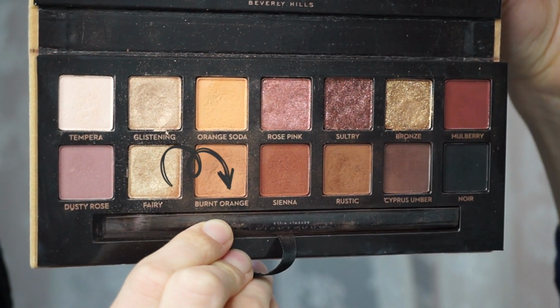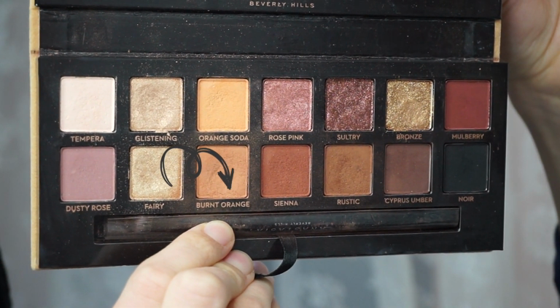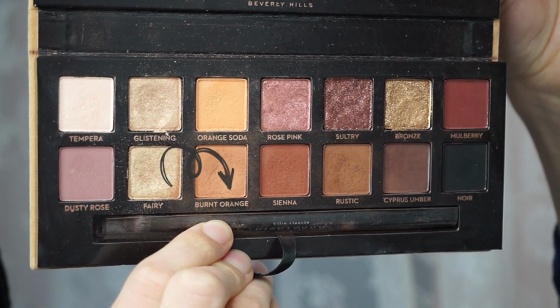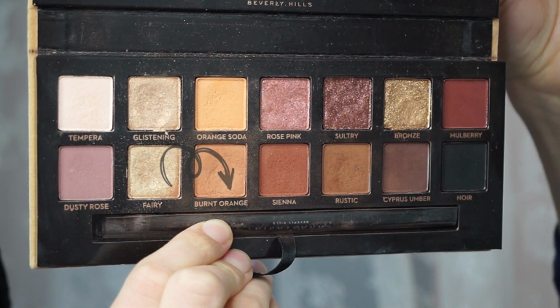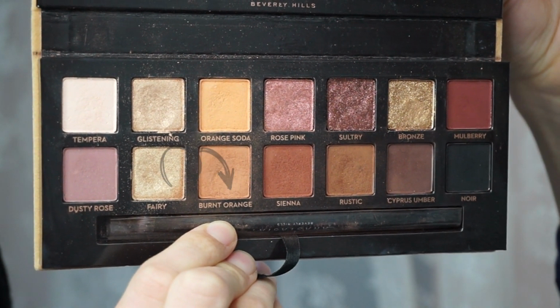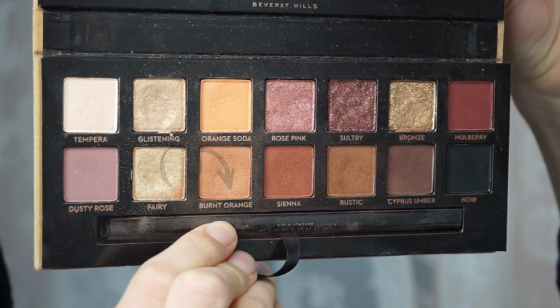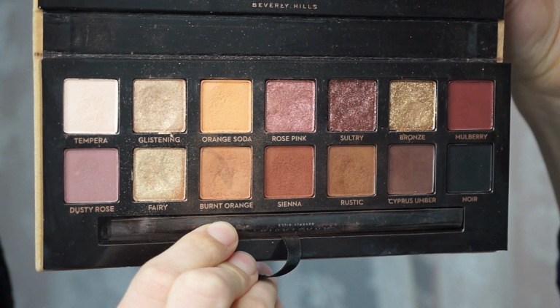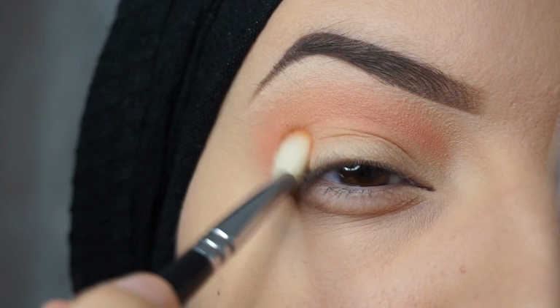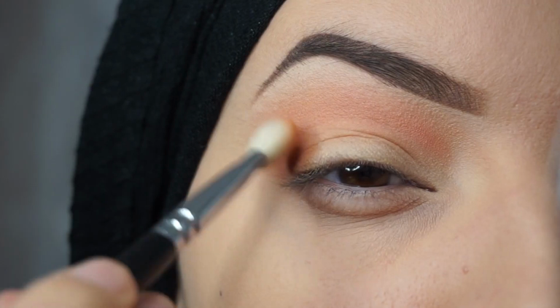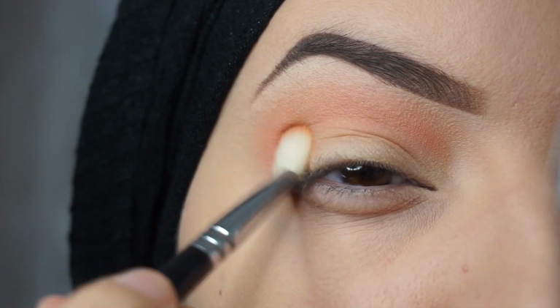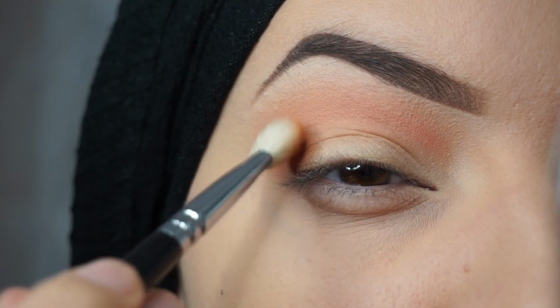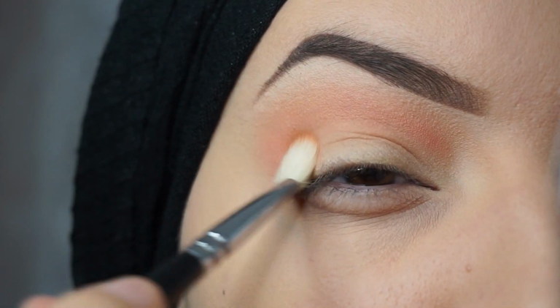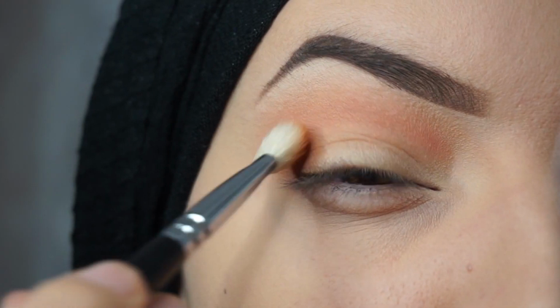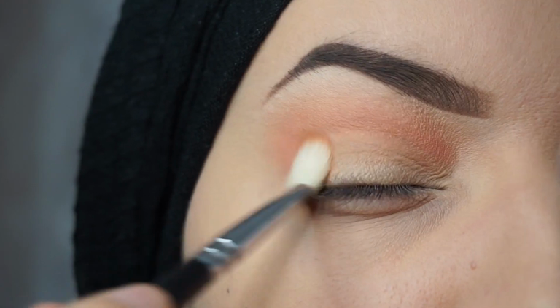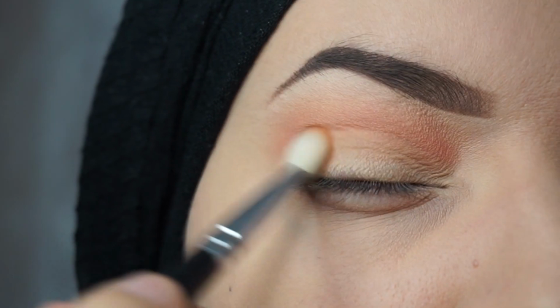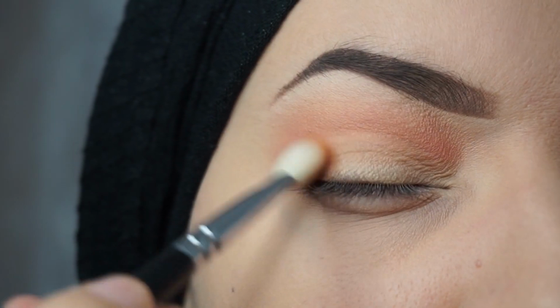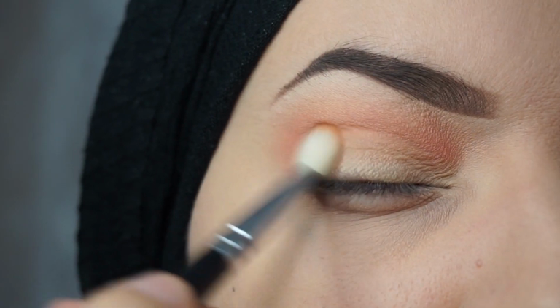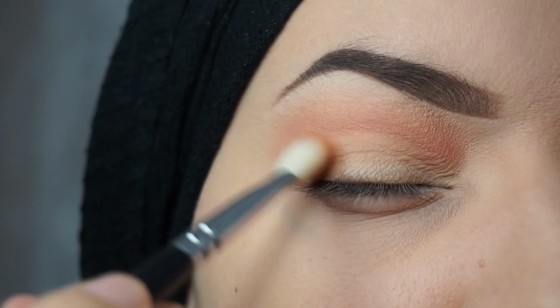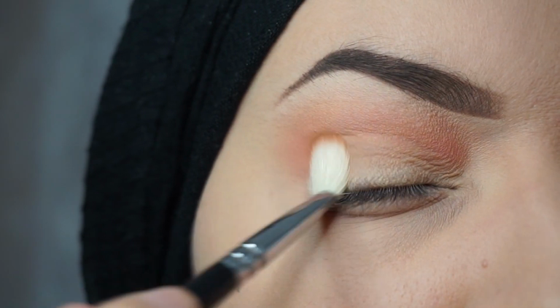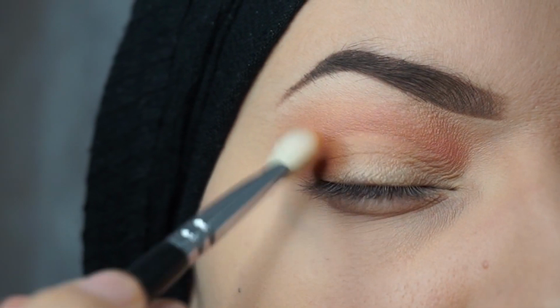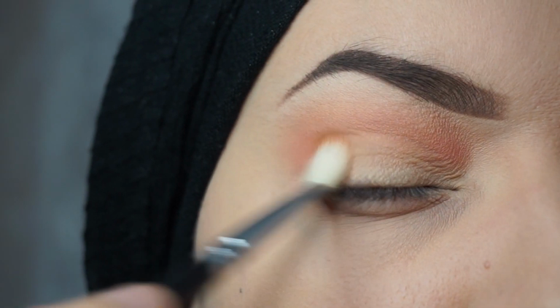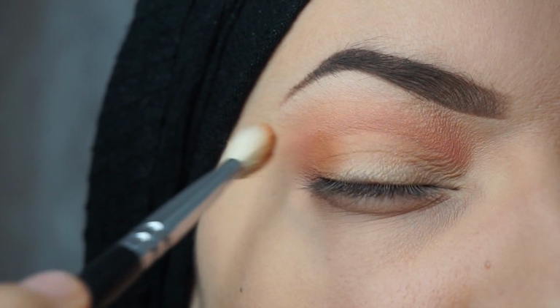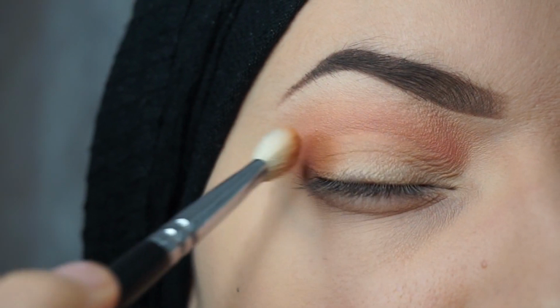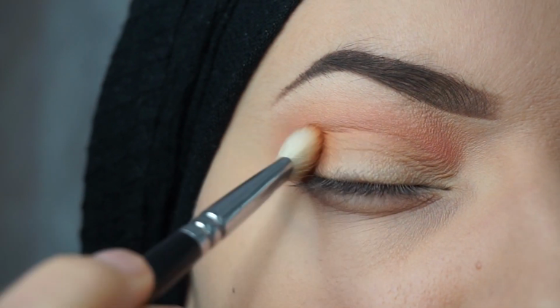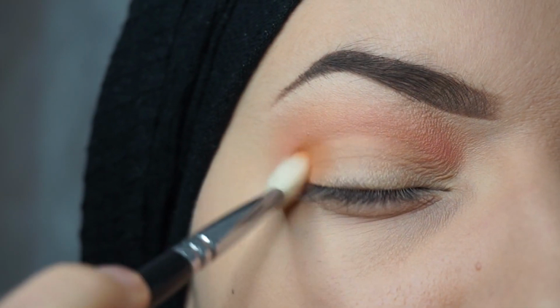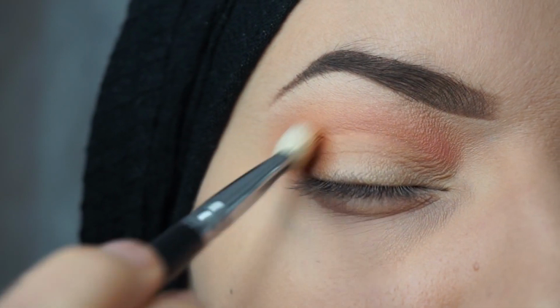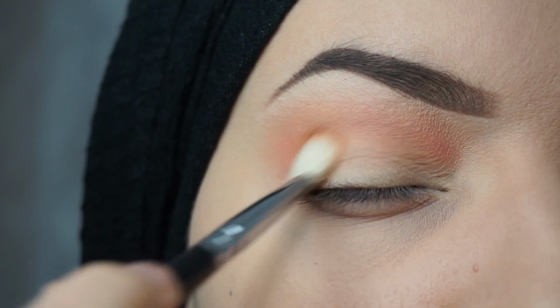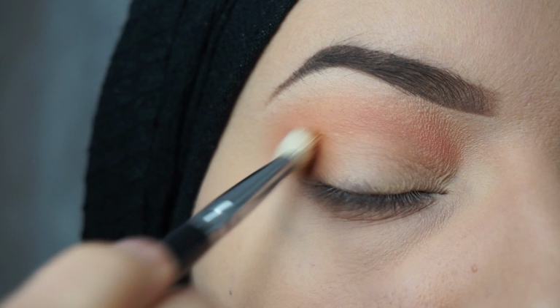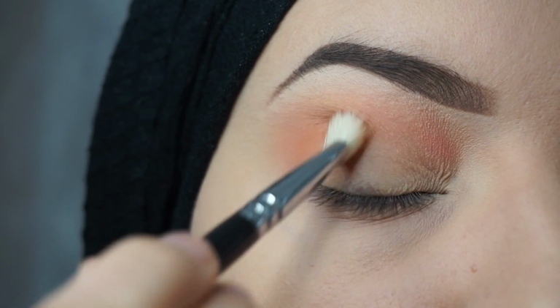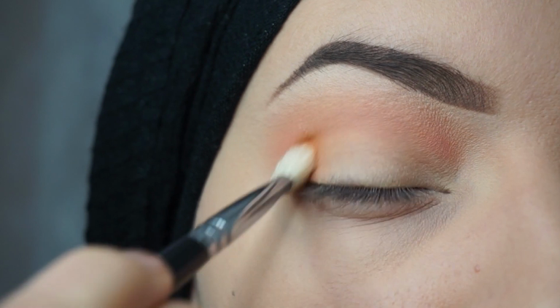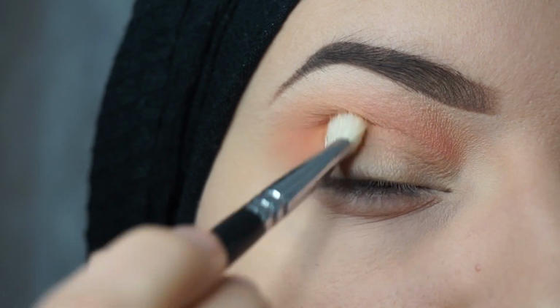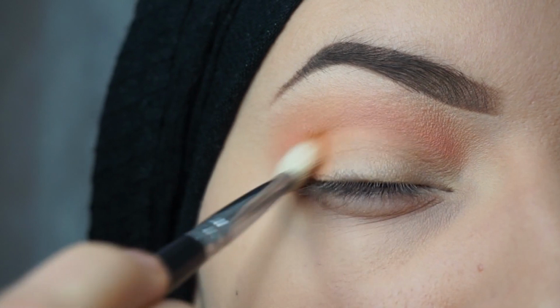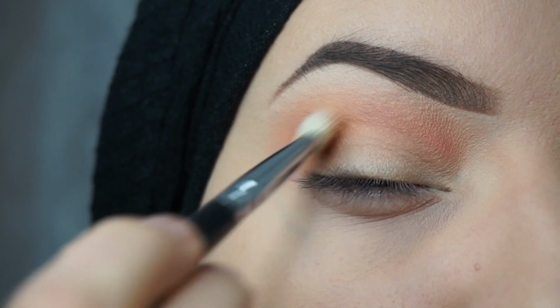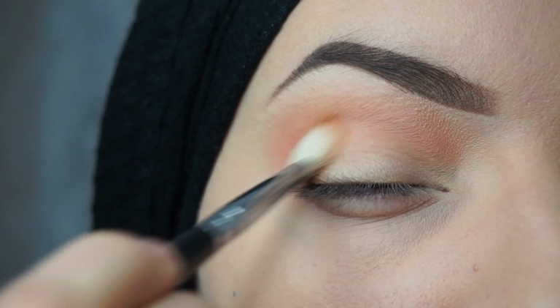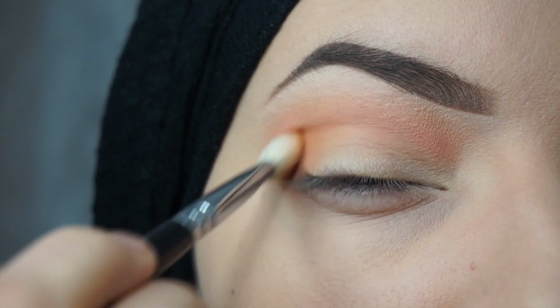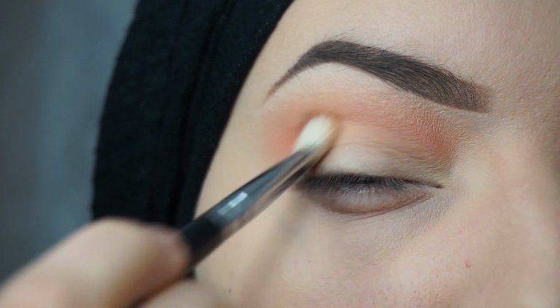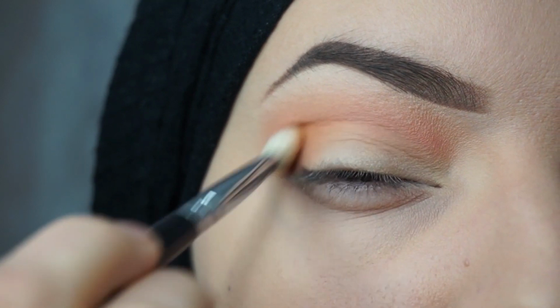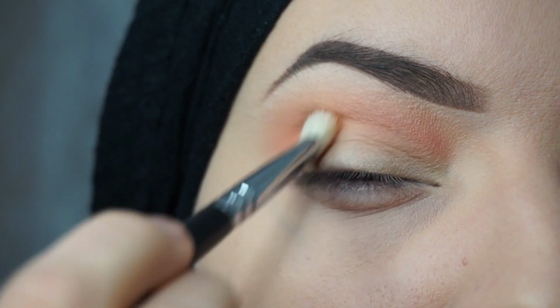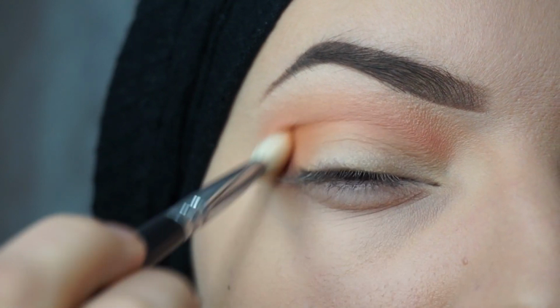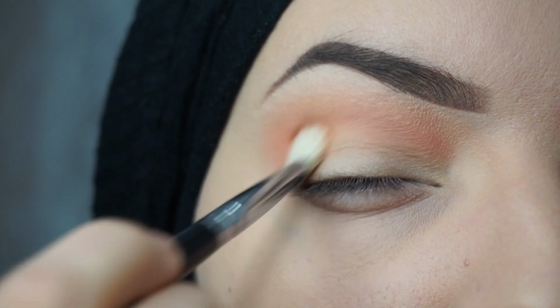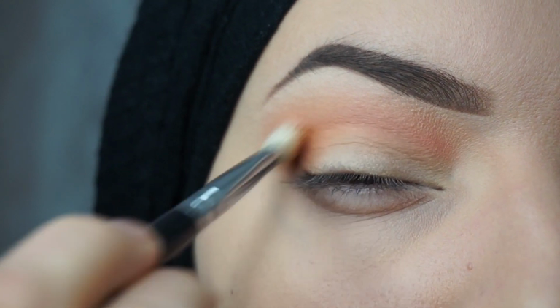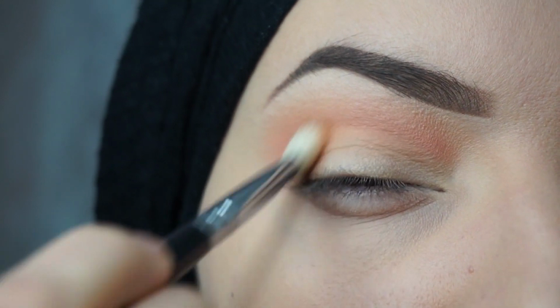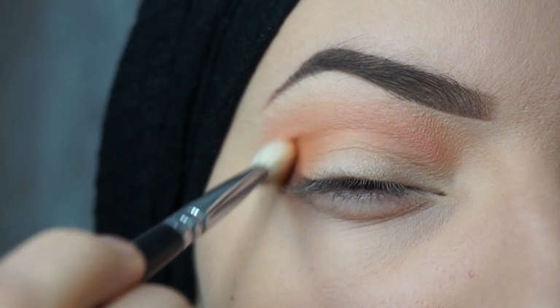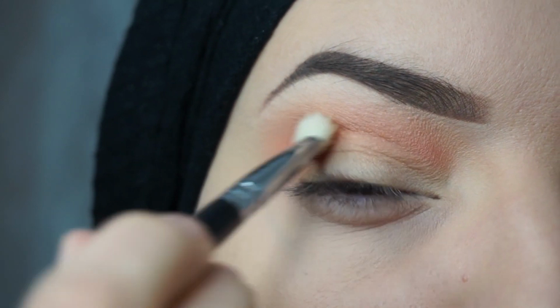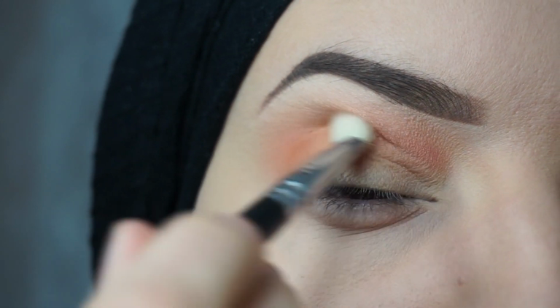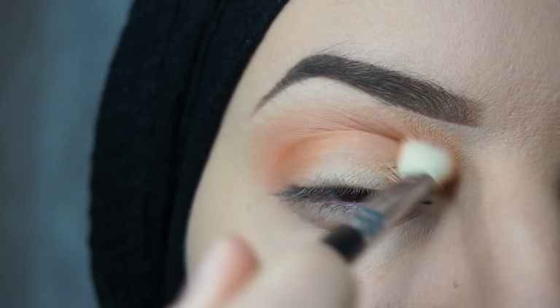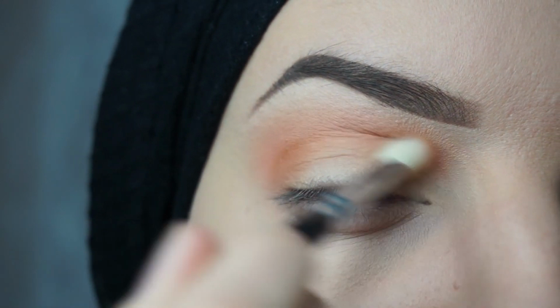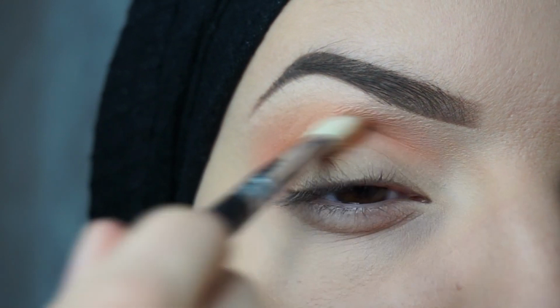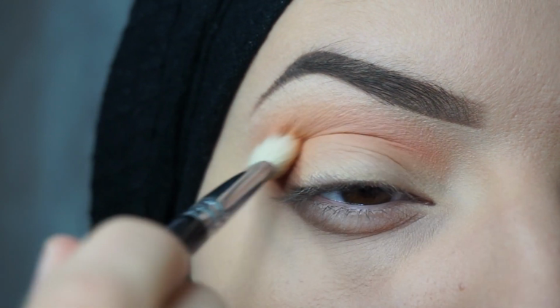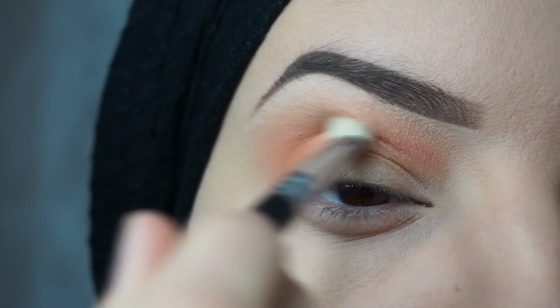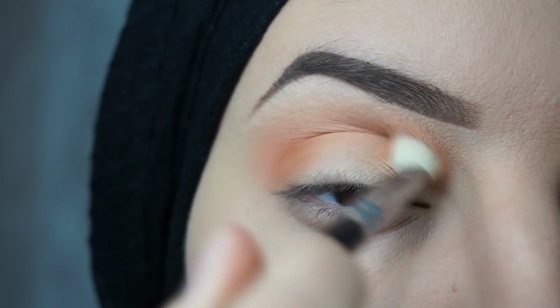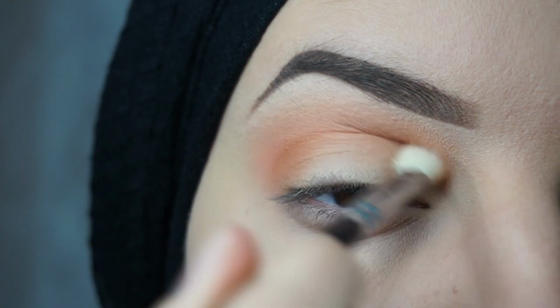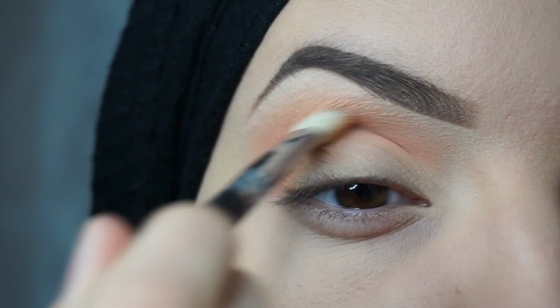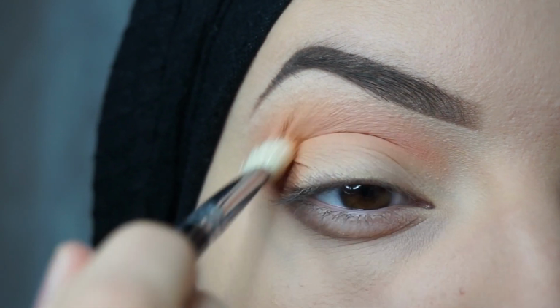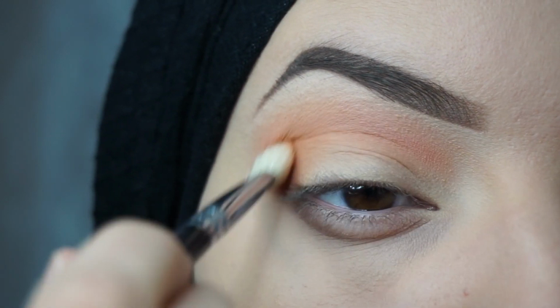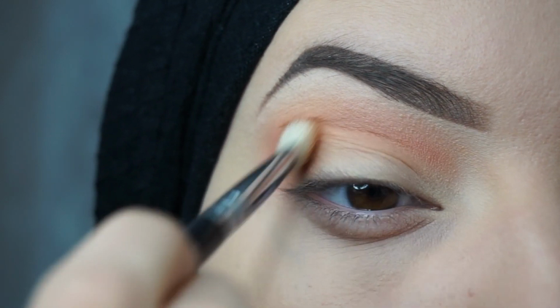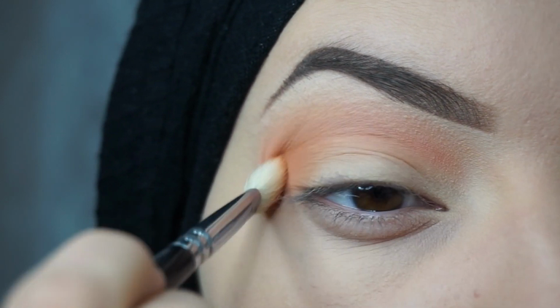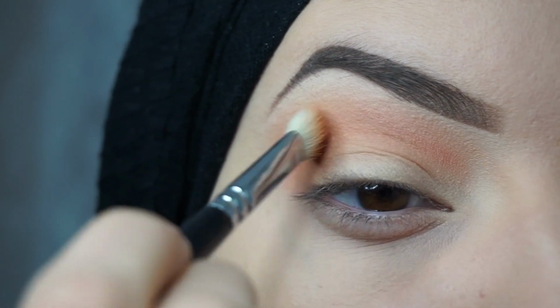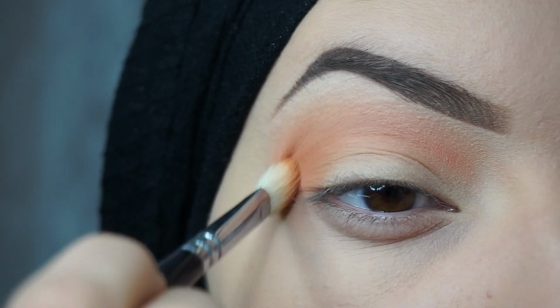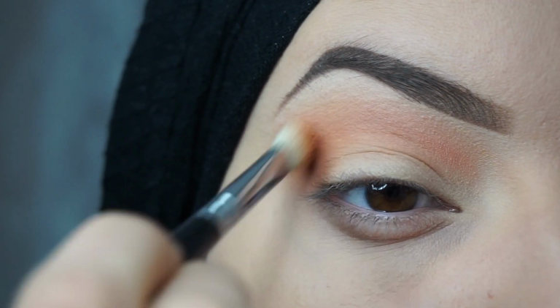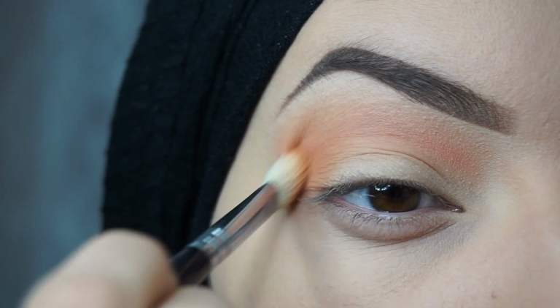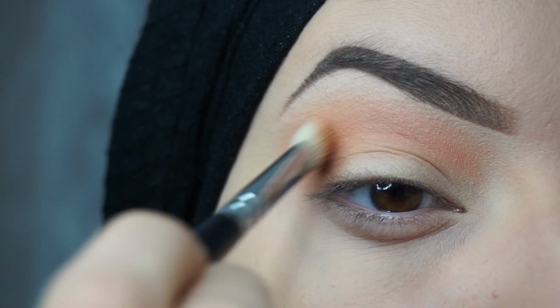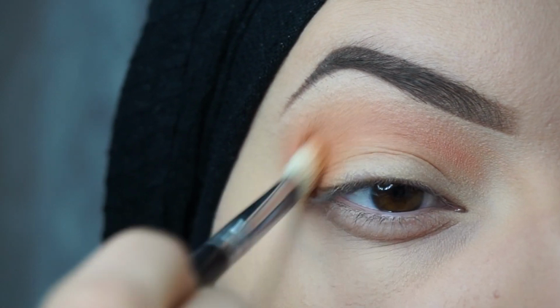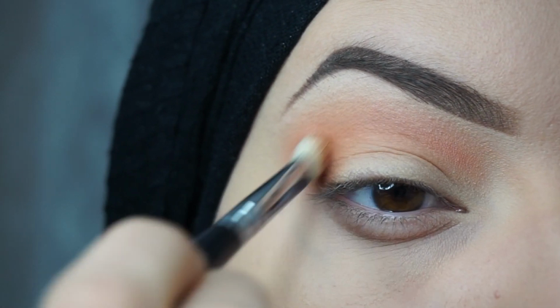The second color is Burnt Orange from the Soft Glam palette, and I'll blend this on the outer part of my eye.